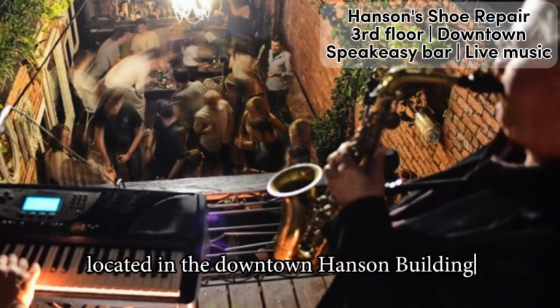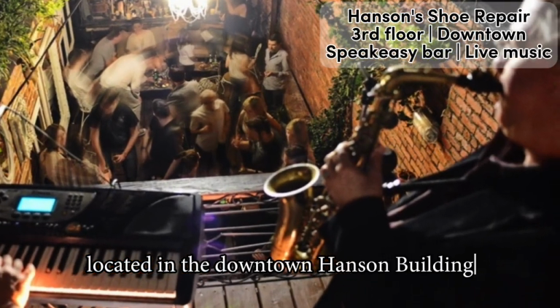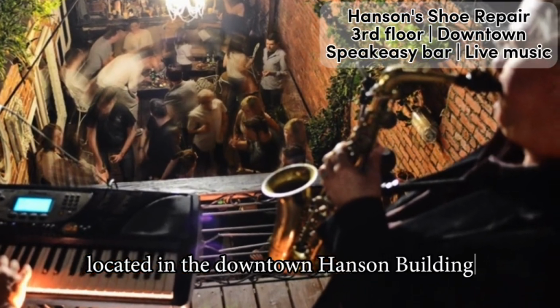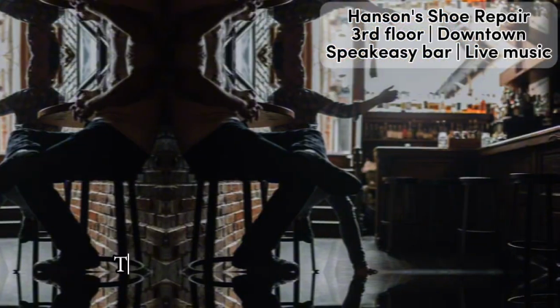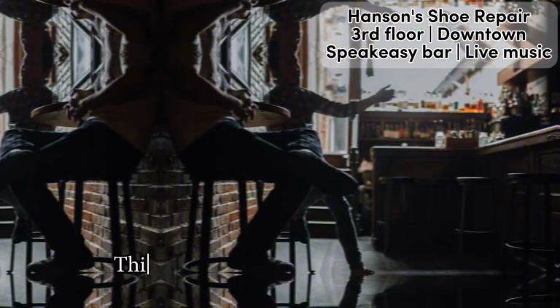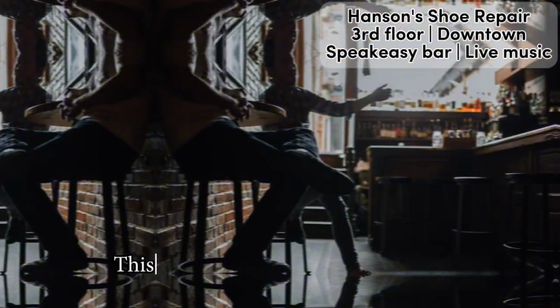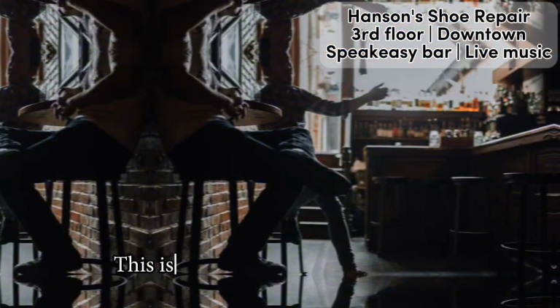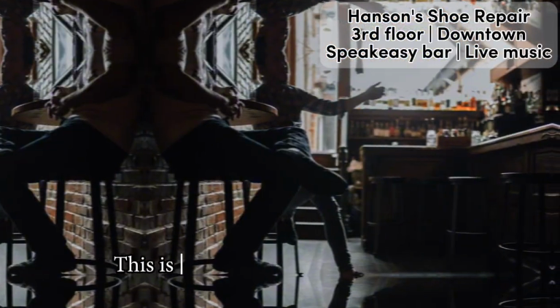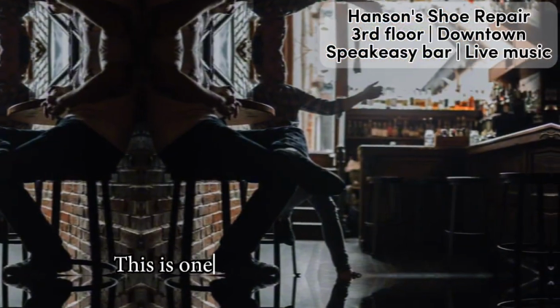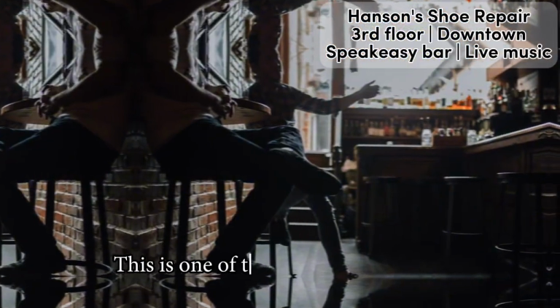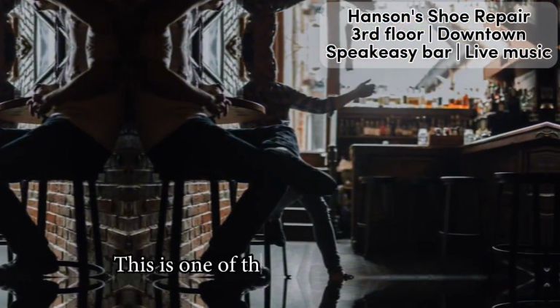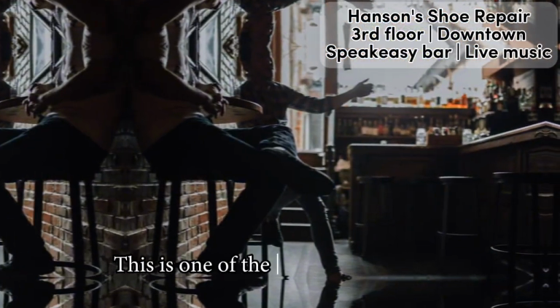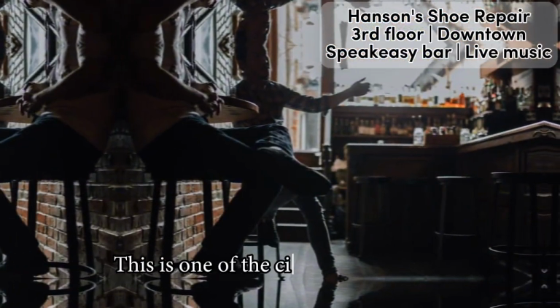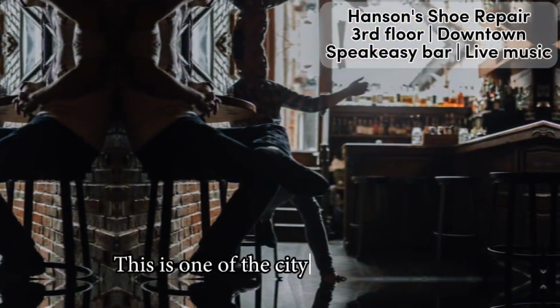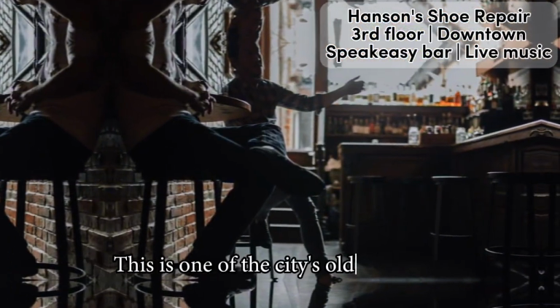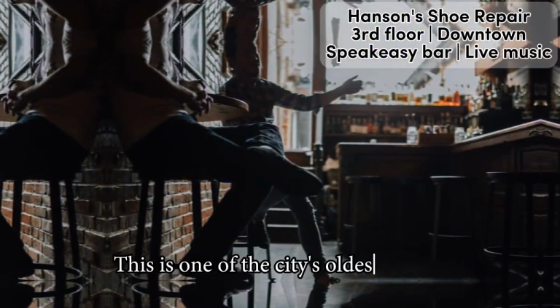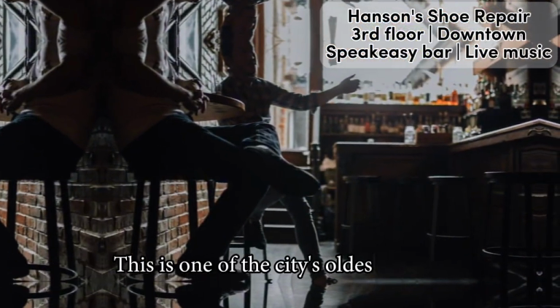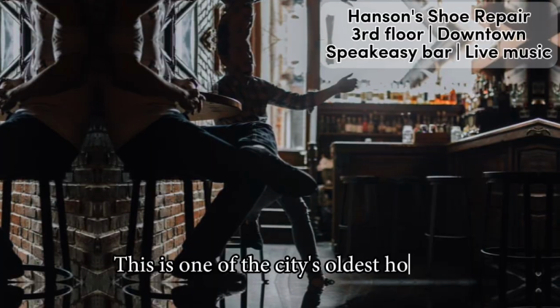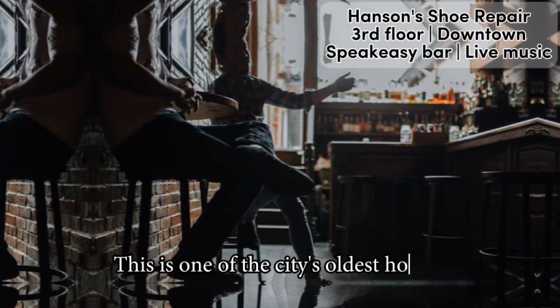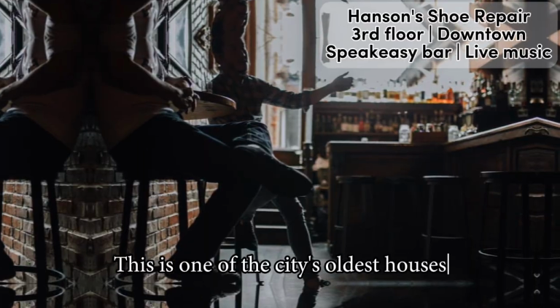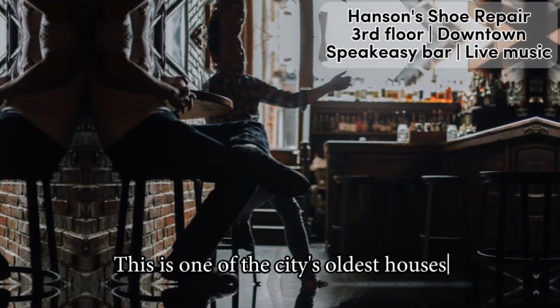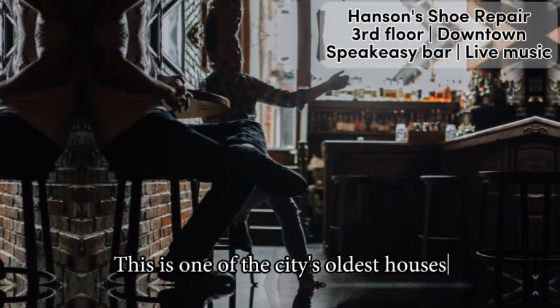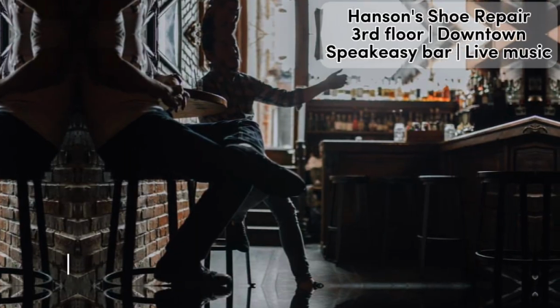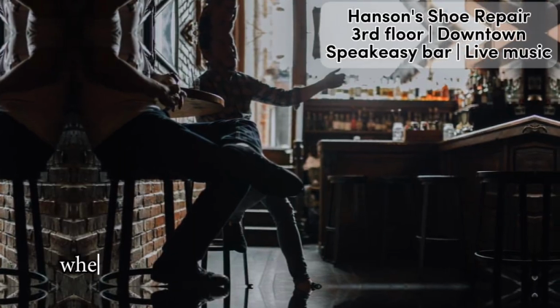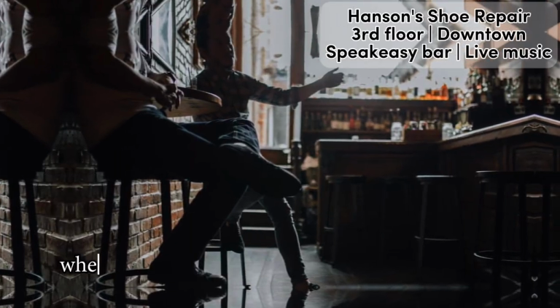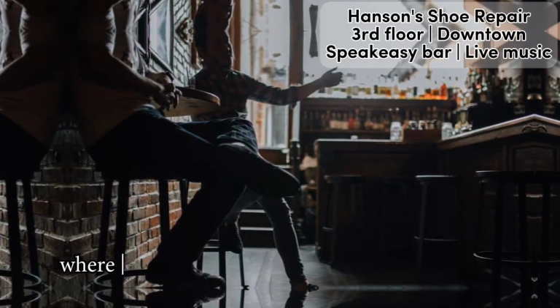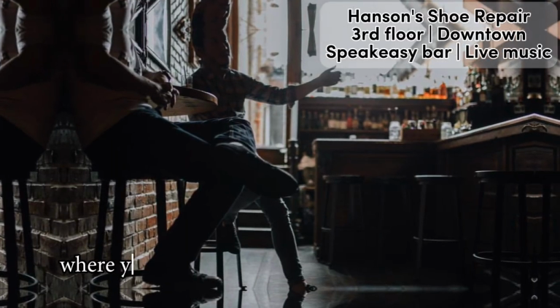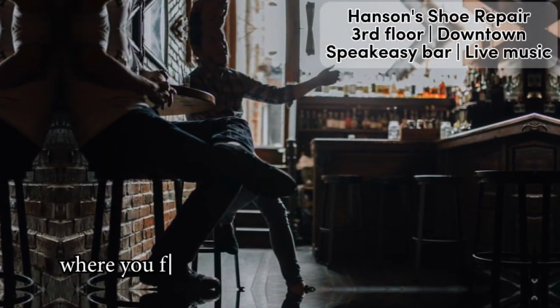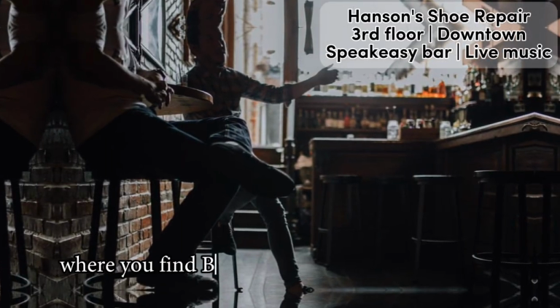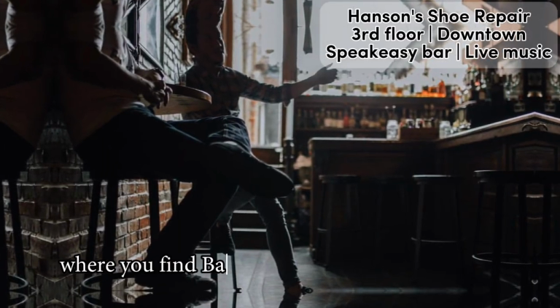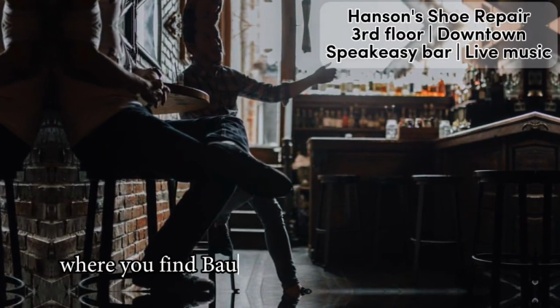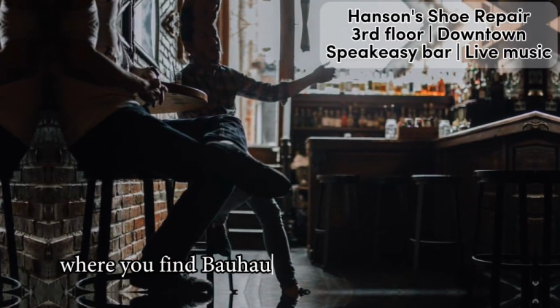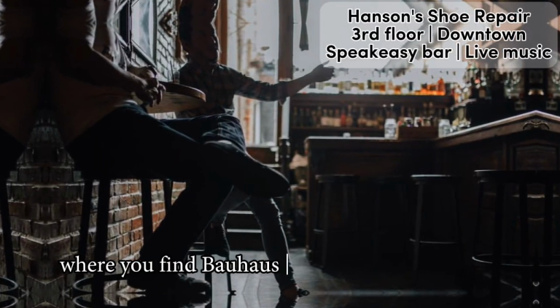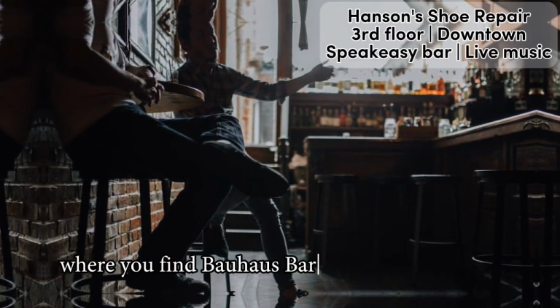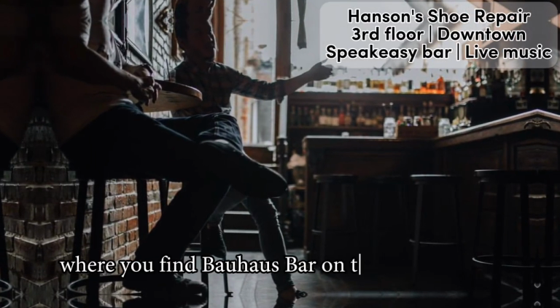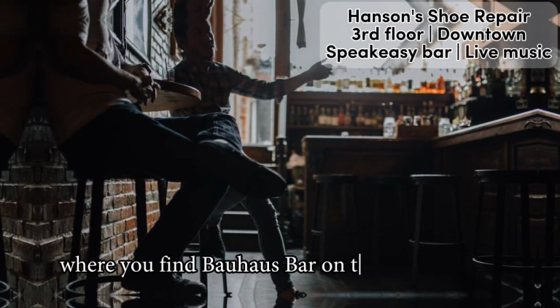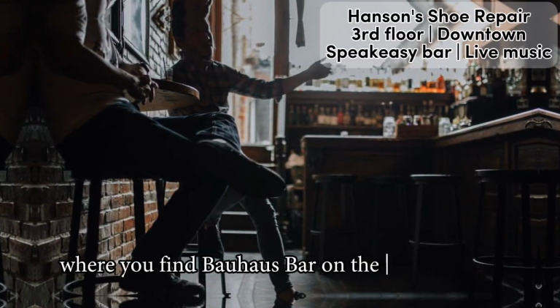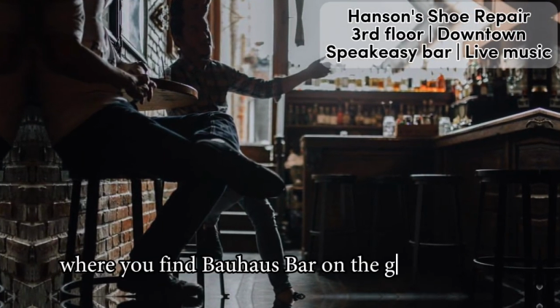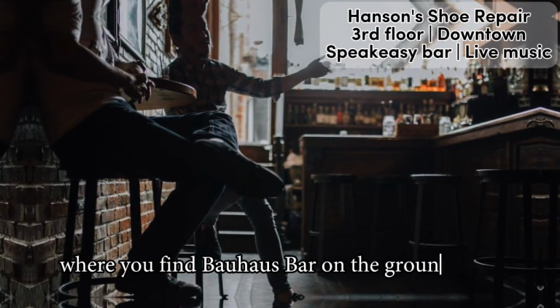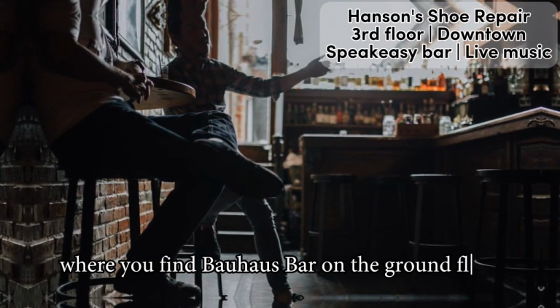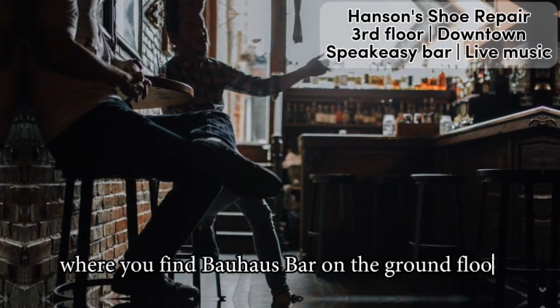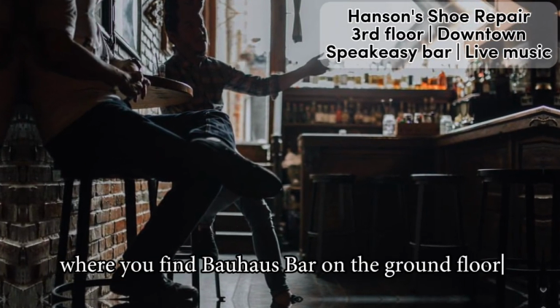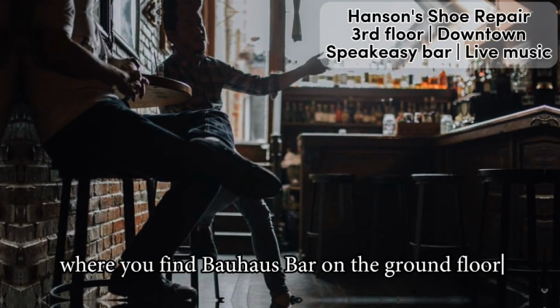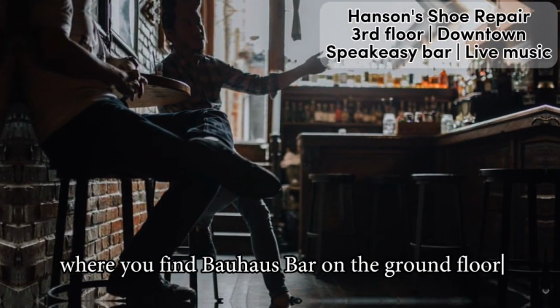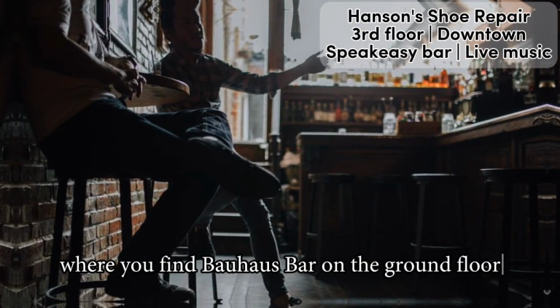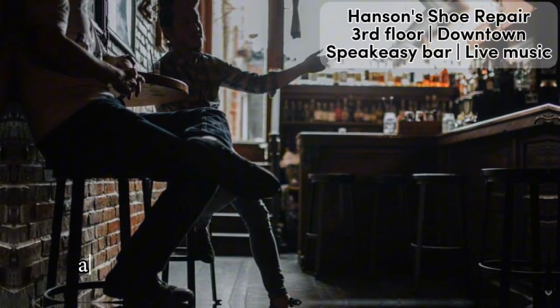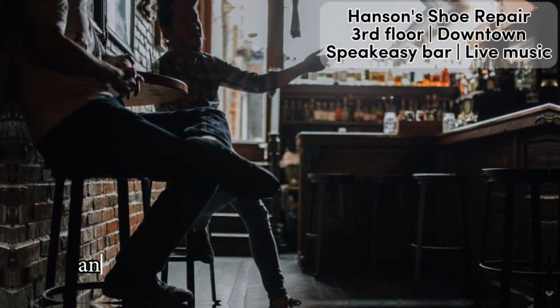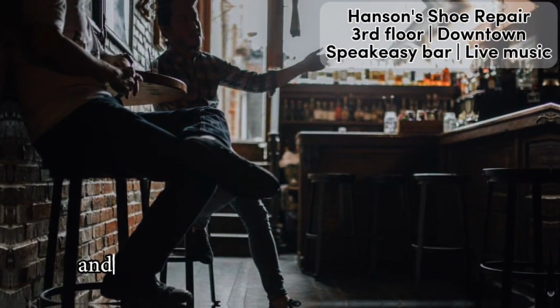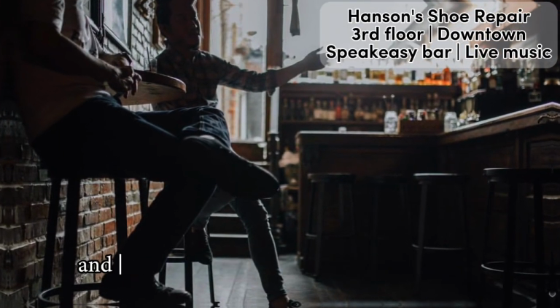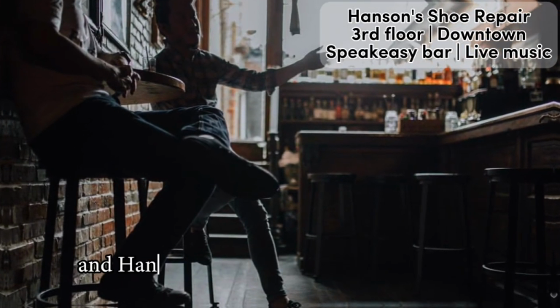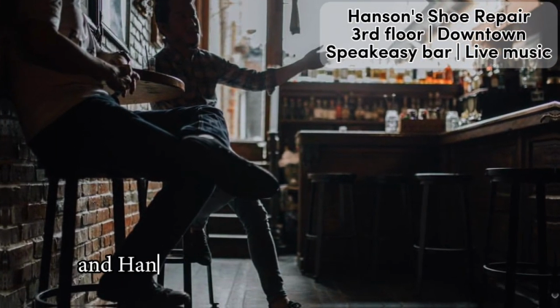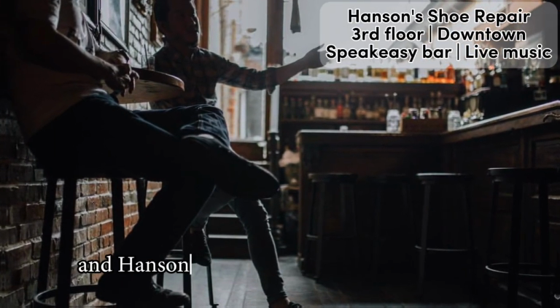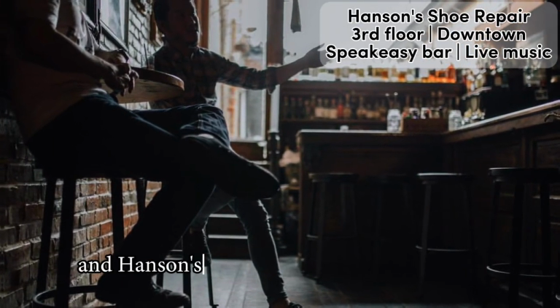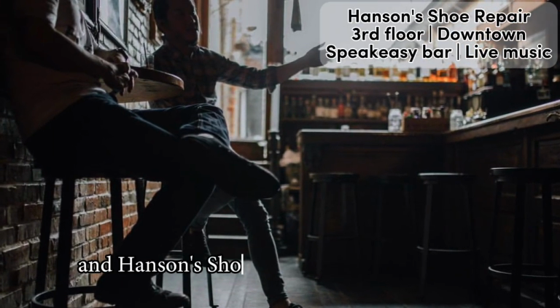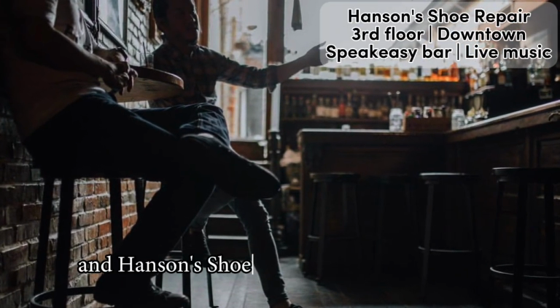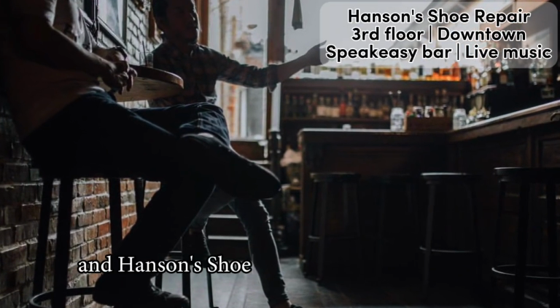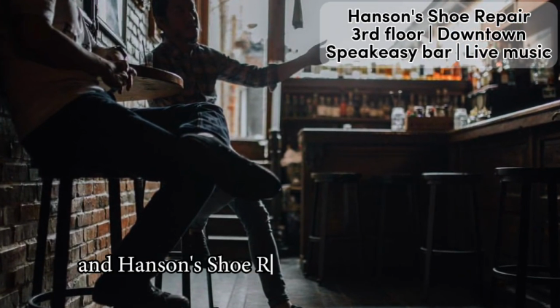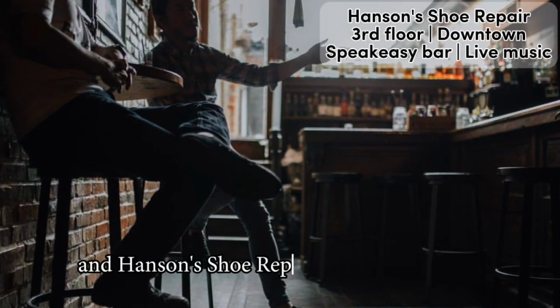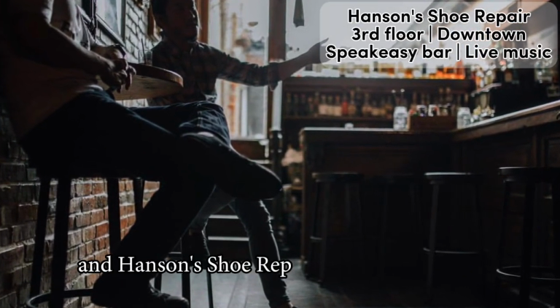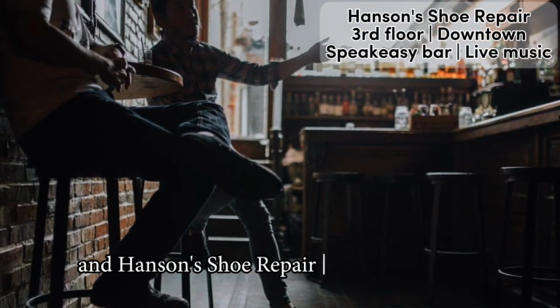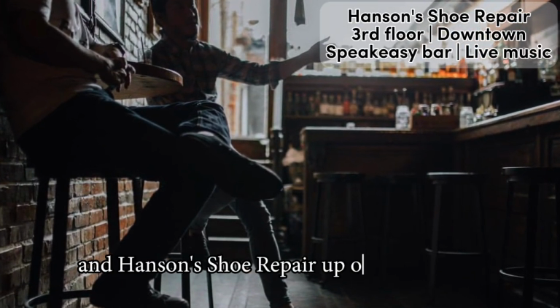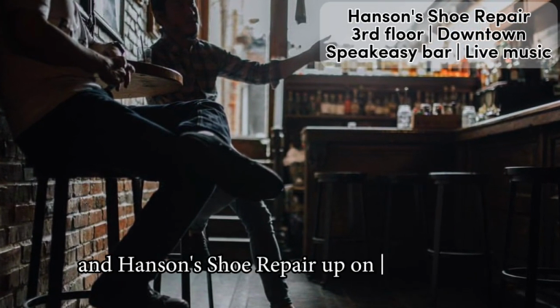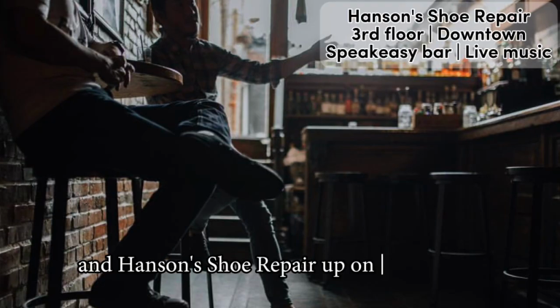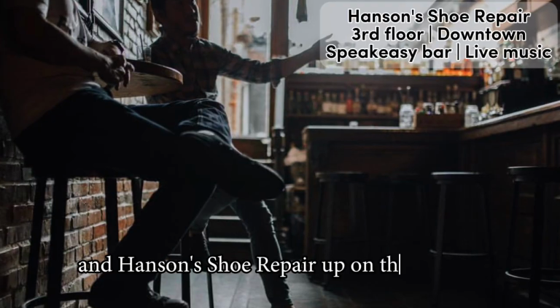This is one of the city's oldest houses, where you find Bauhaus Bar on the ground floor and Hanson's Shoe Repair up on the rooftop.